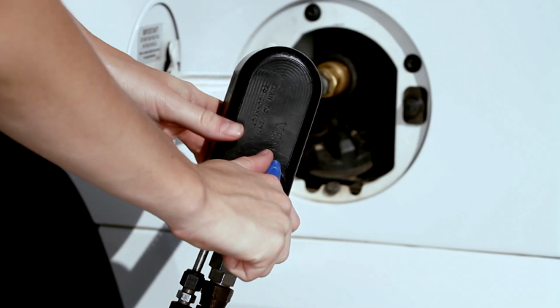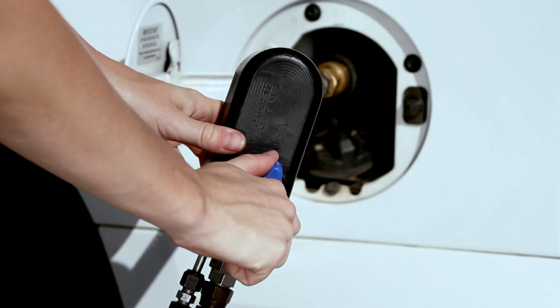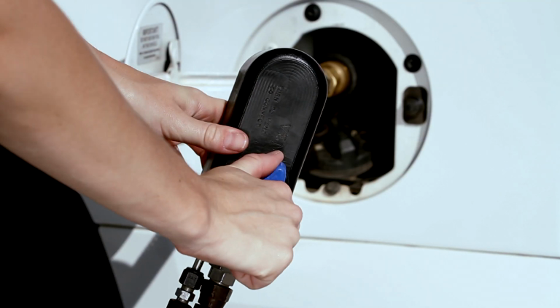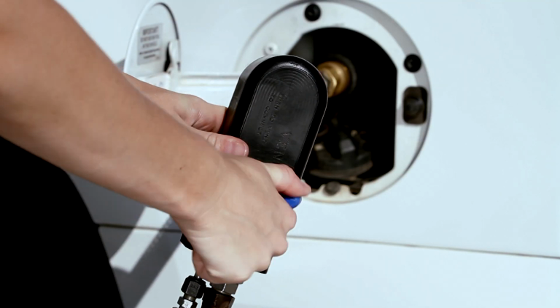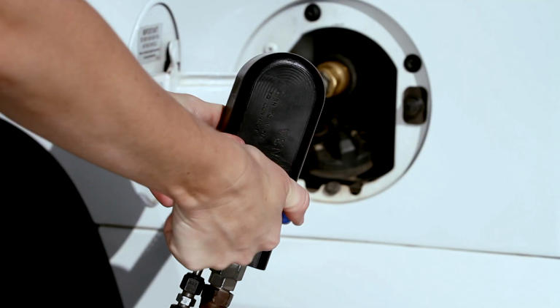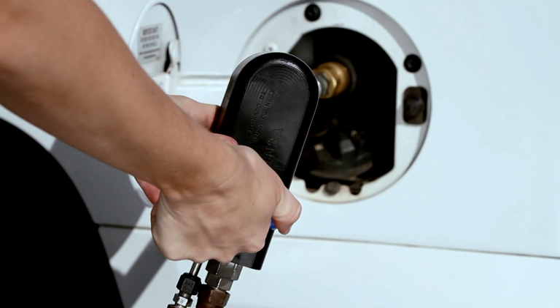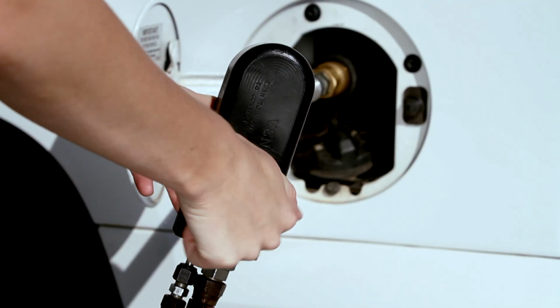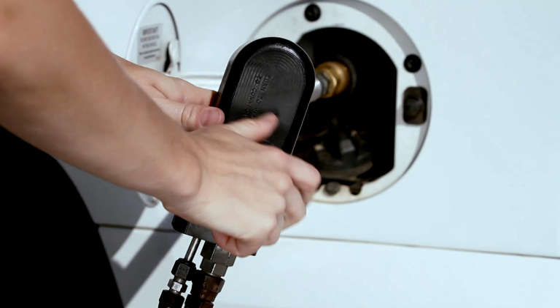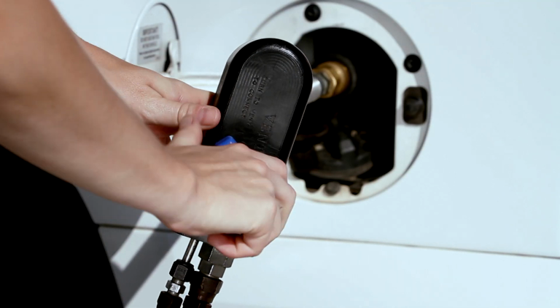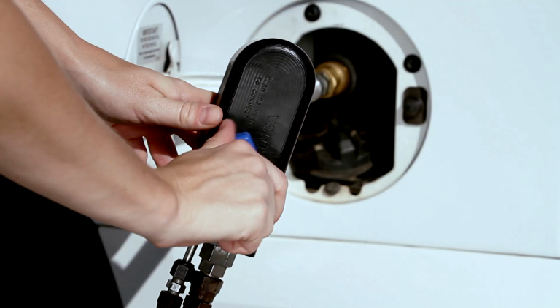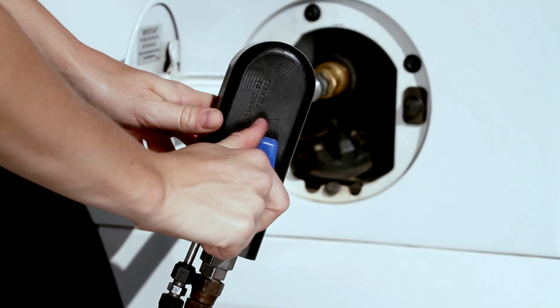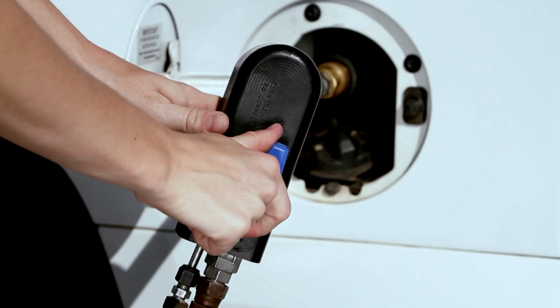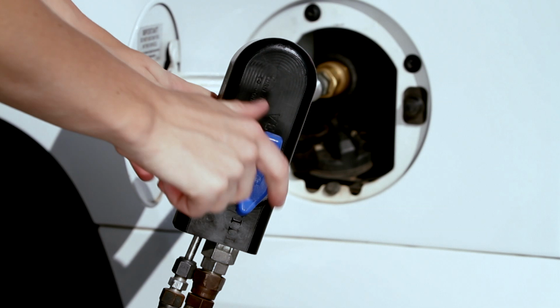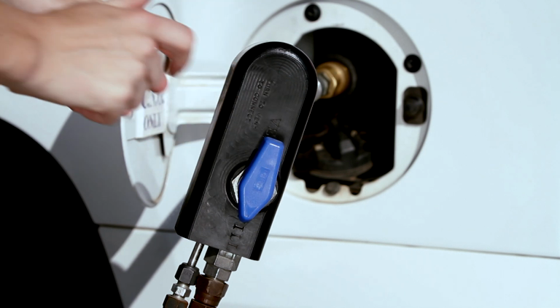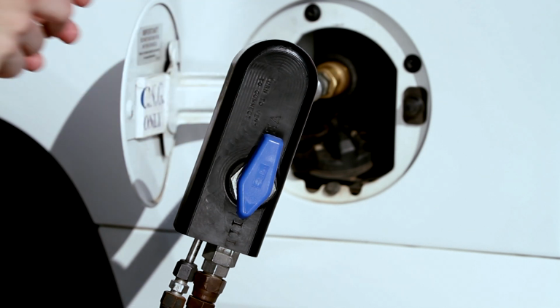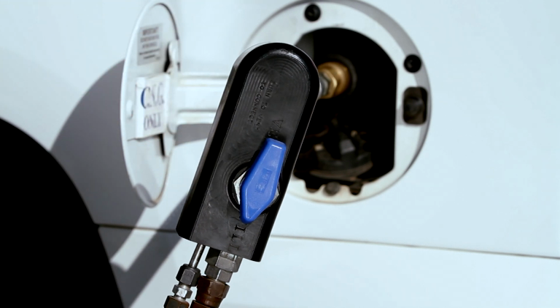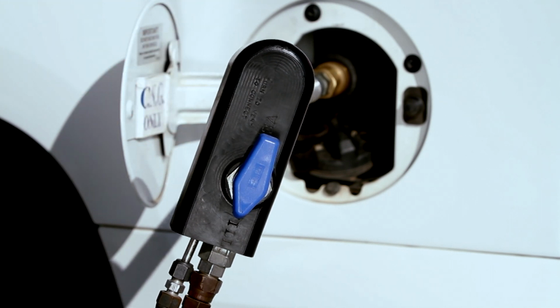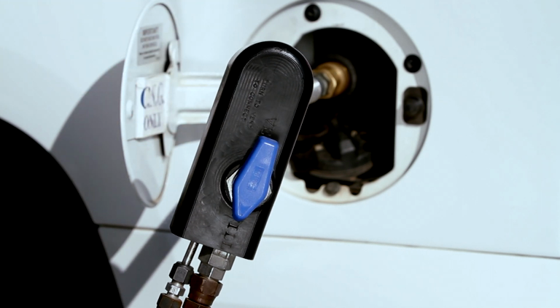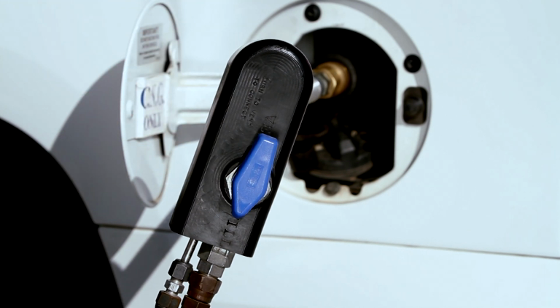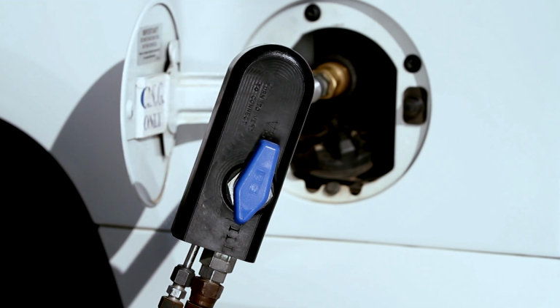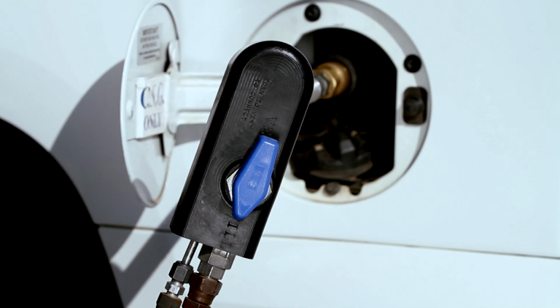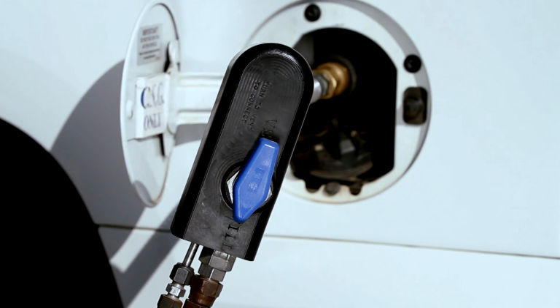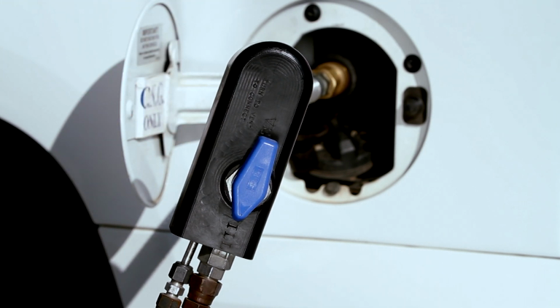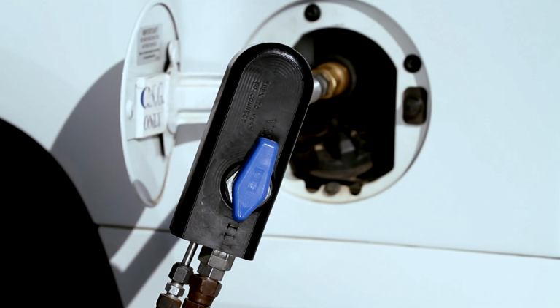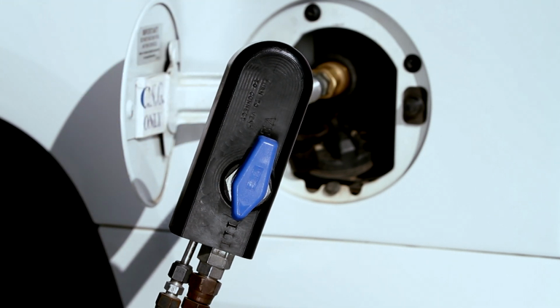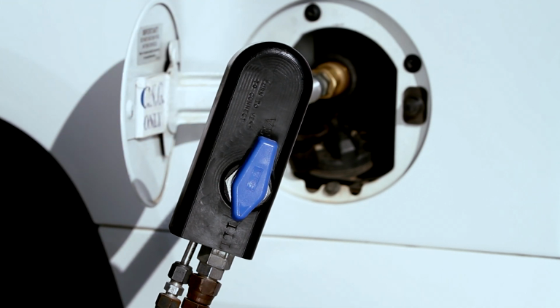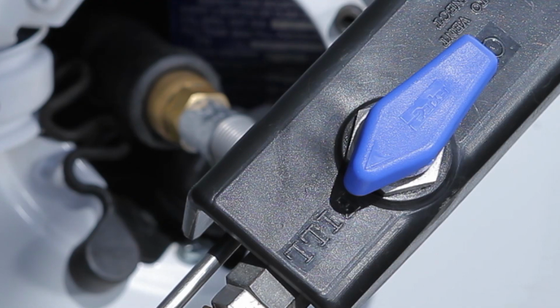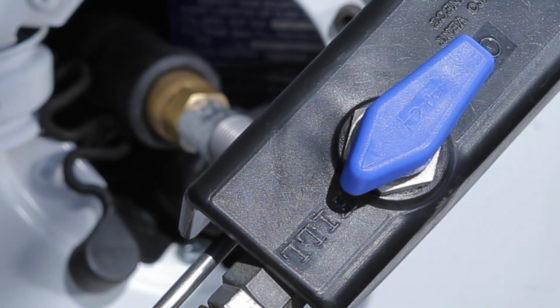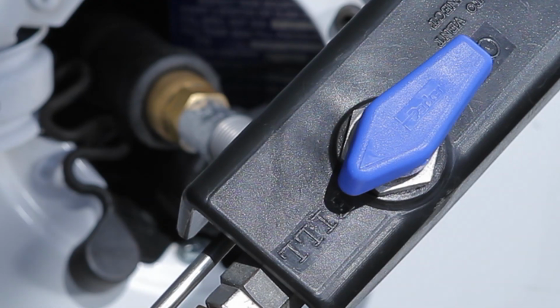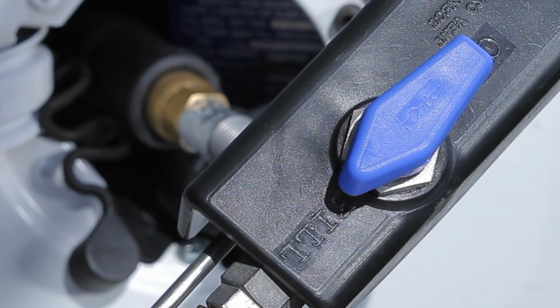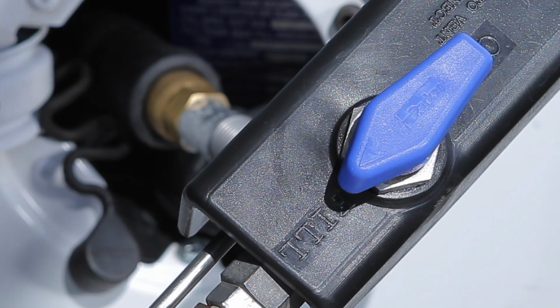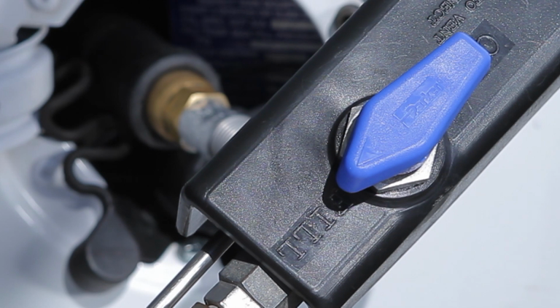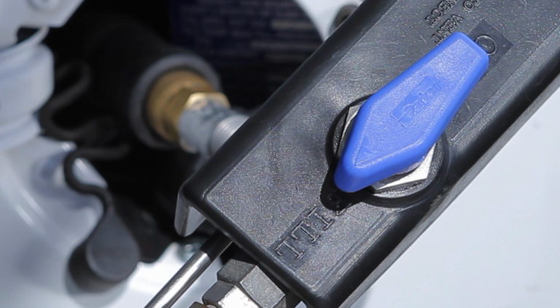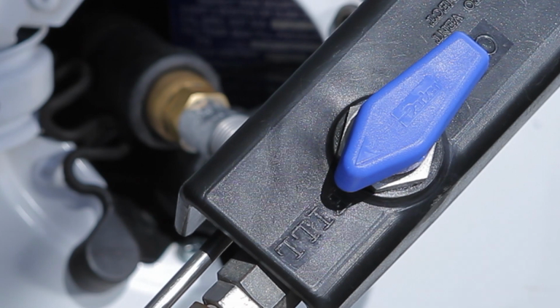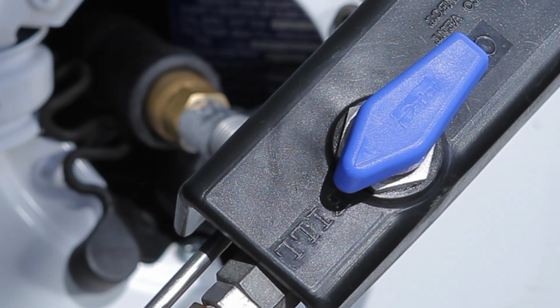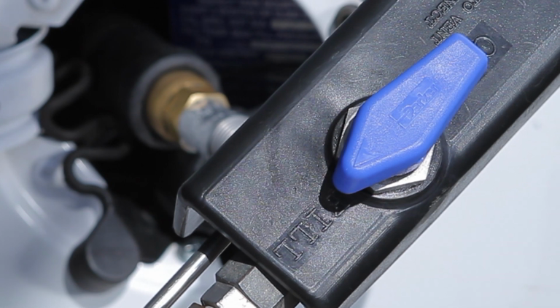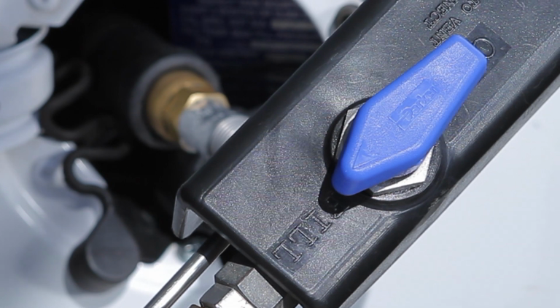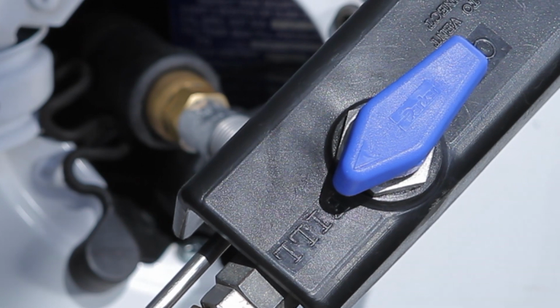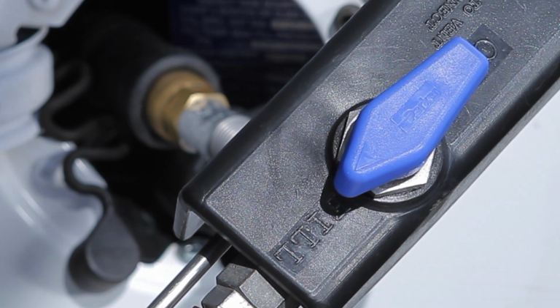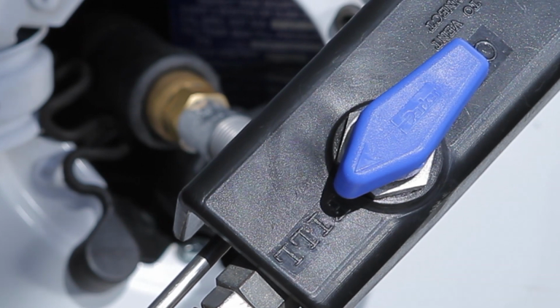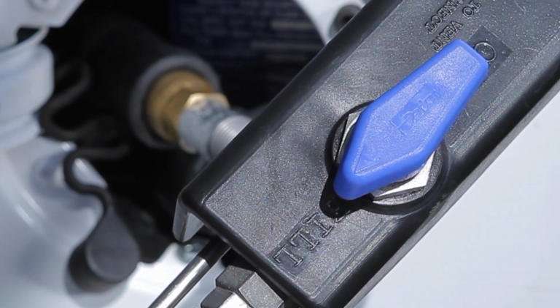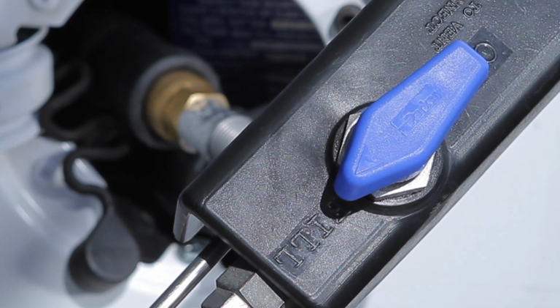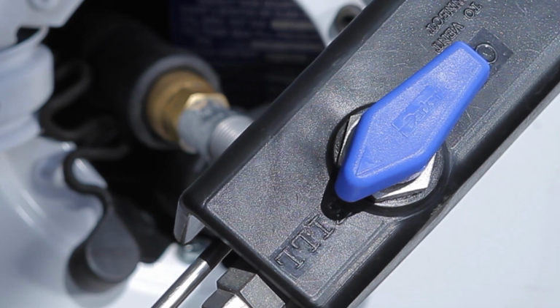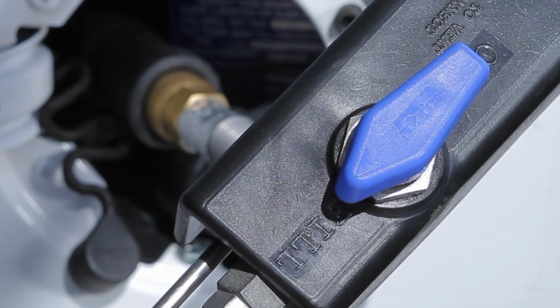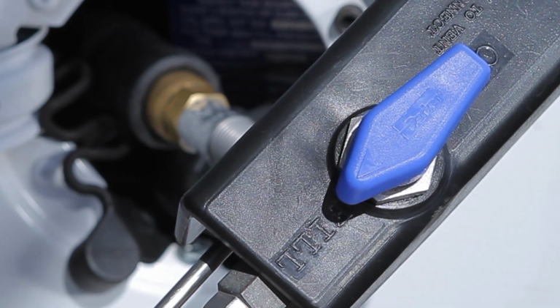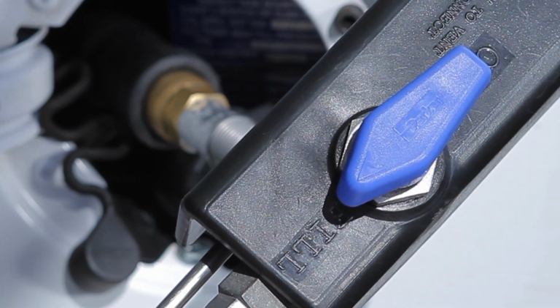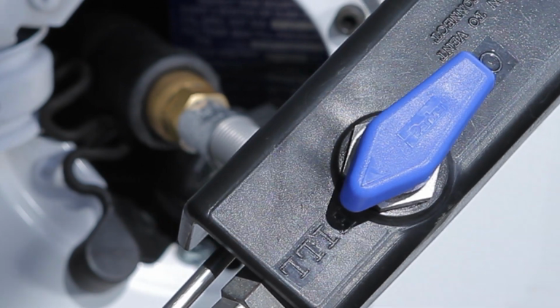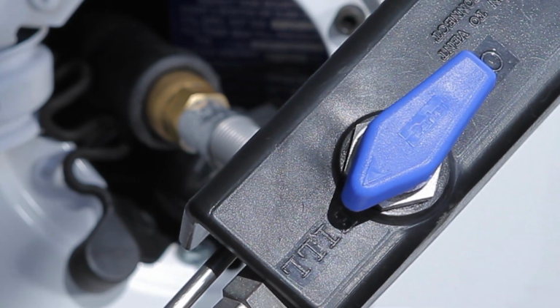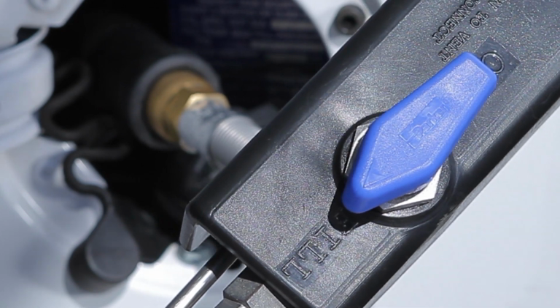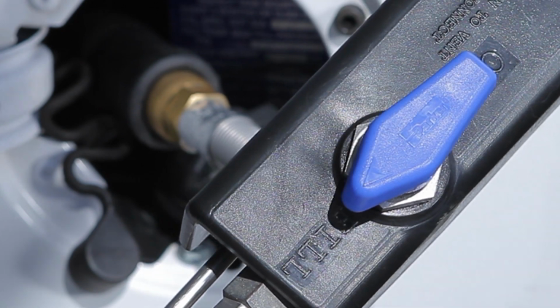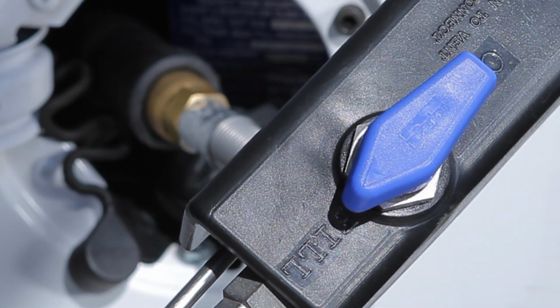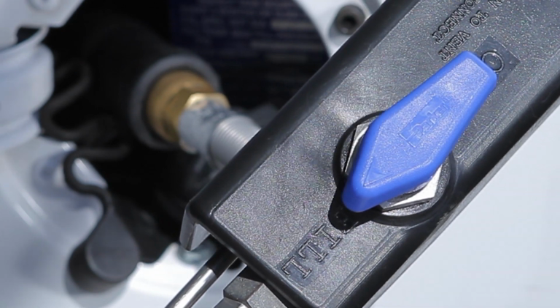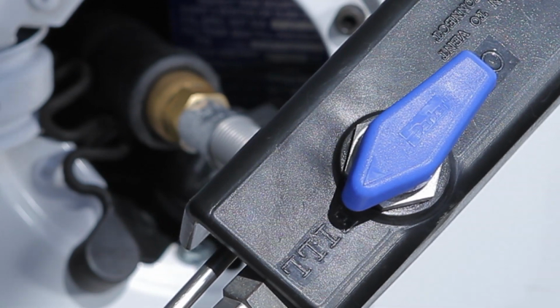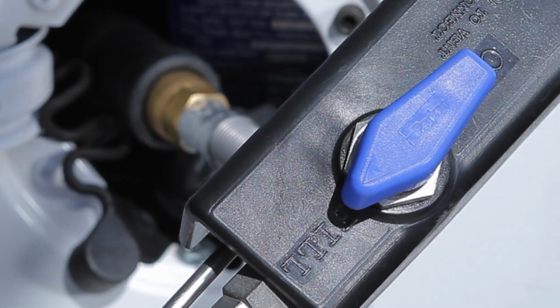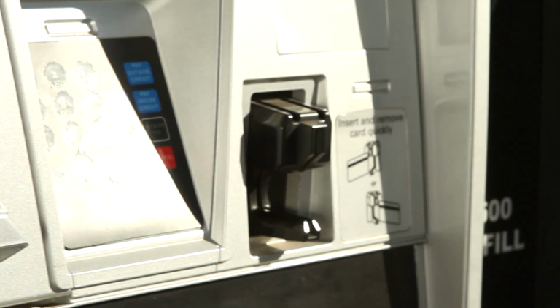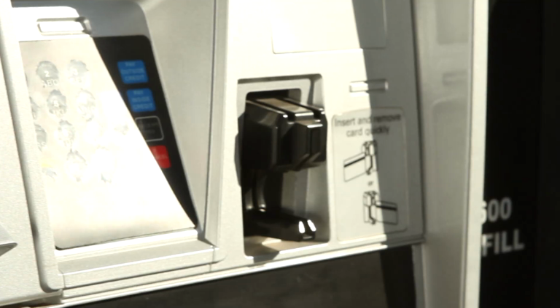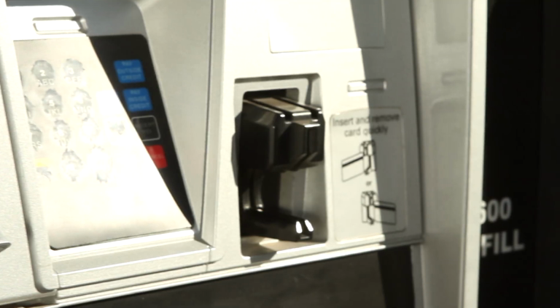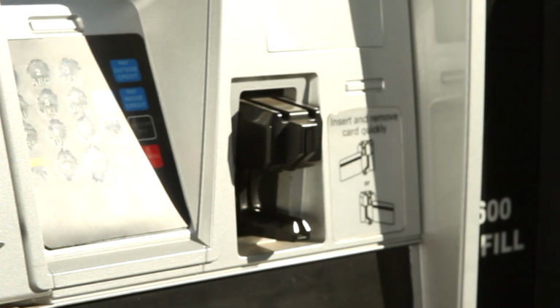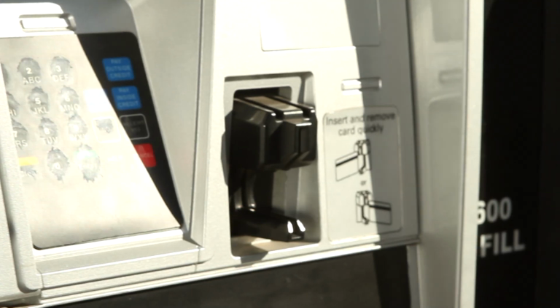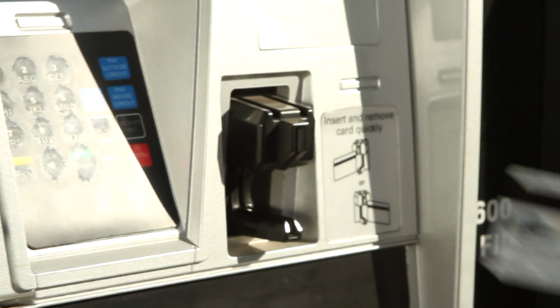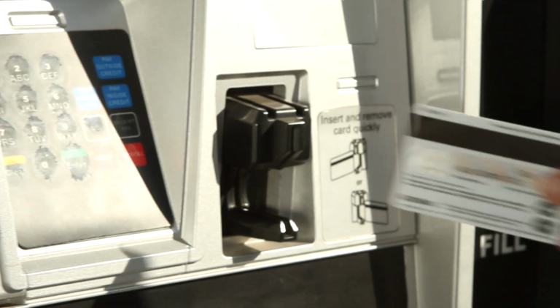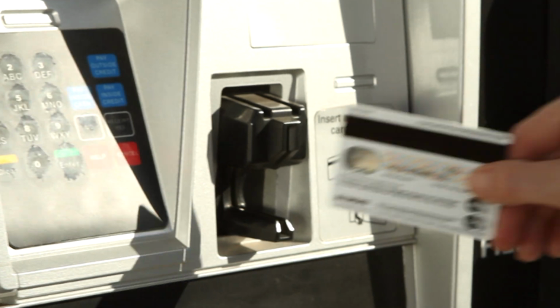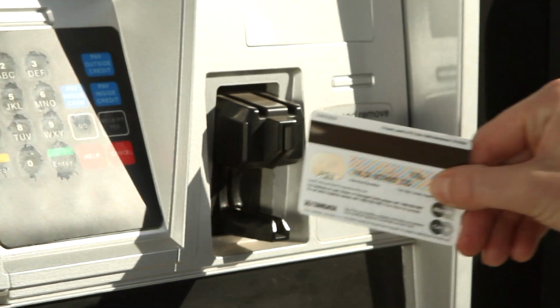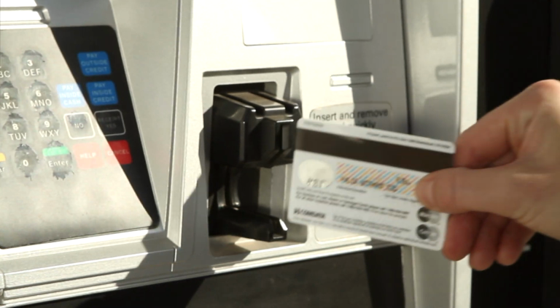Once connected, turn the lever to pressurize the hose. The arrows on the lever should point toward the hoses in the on position.